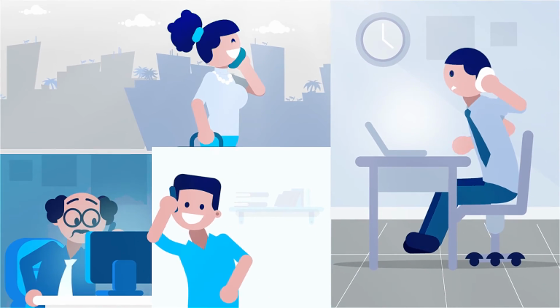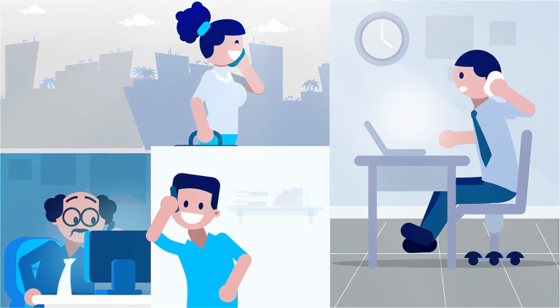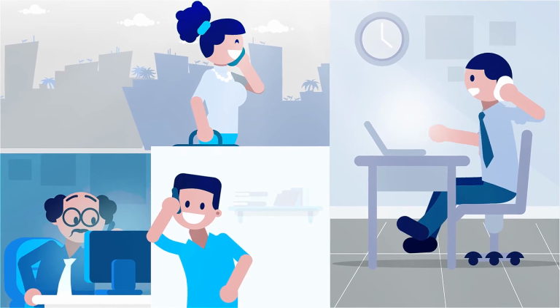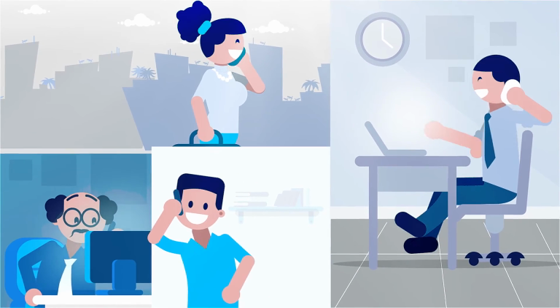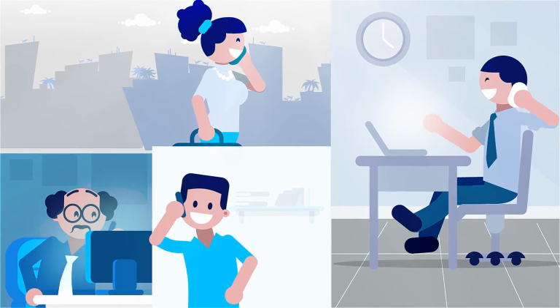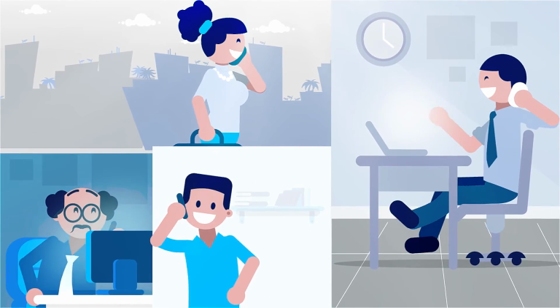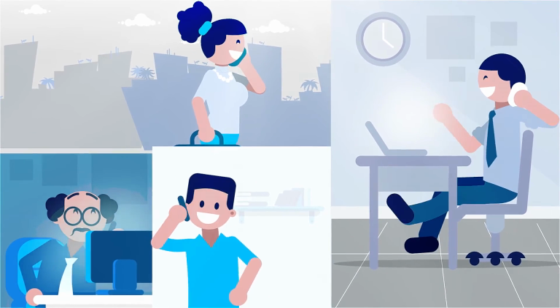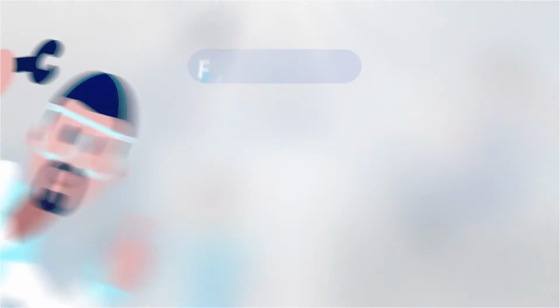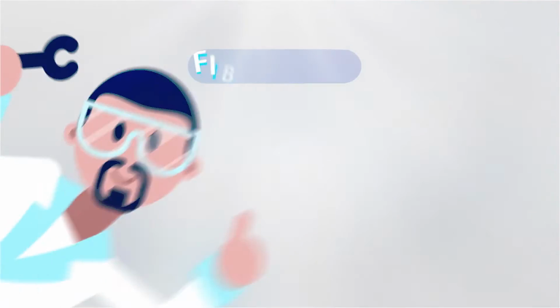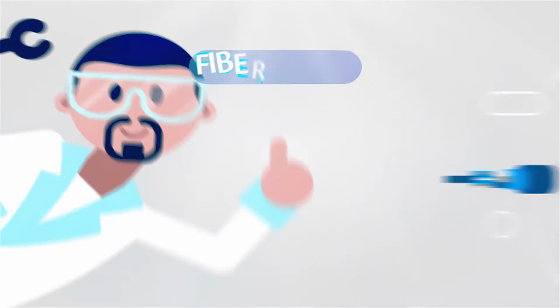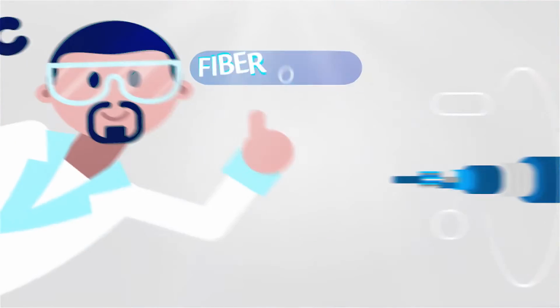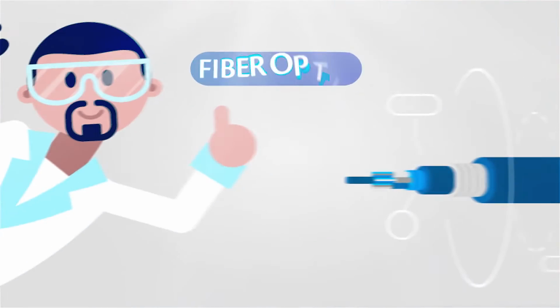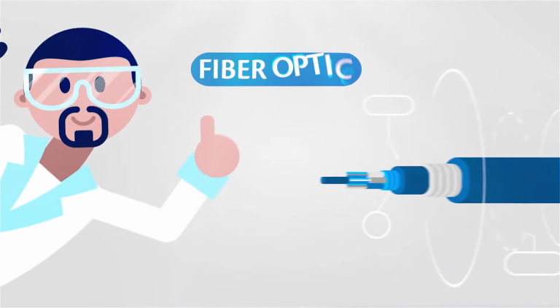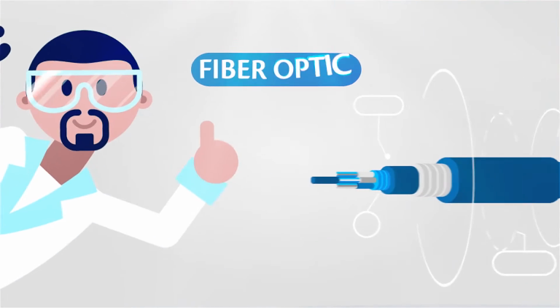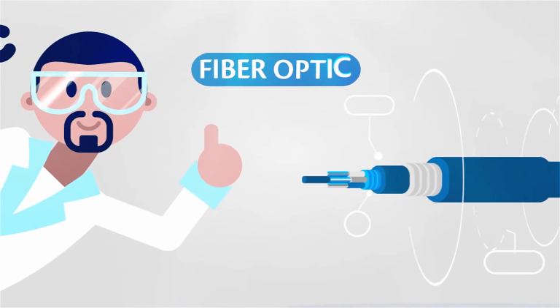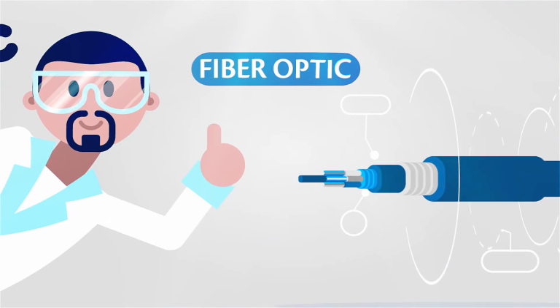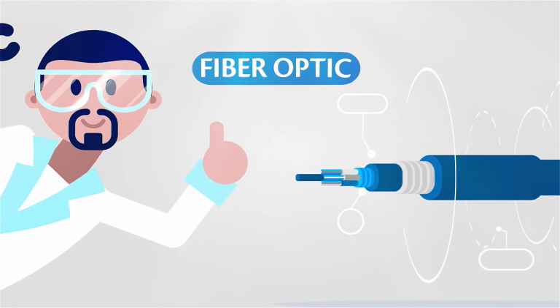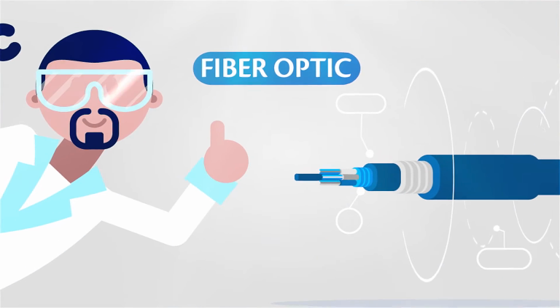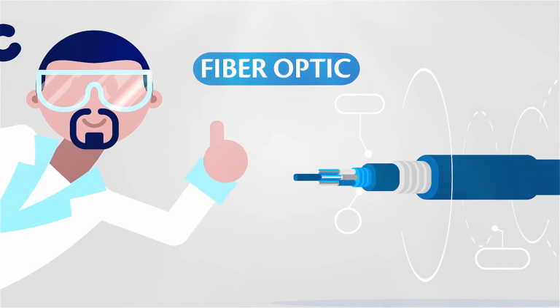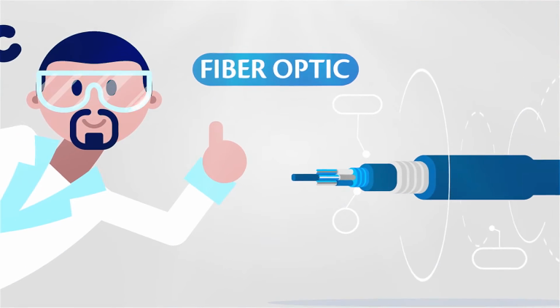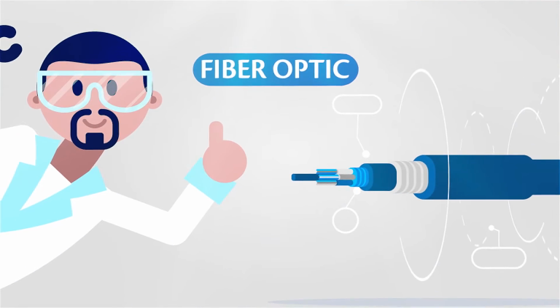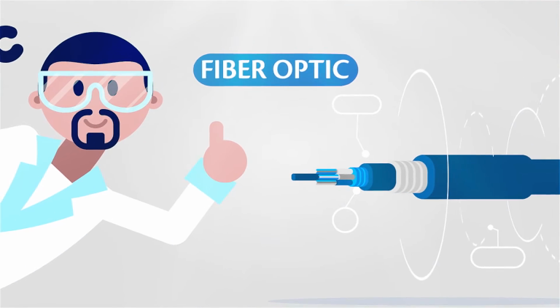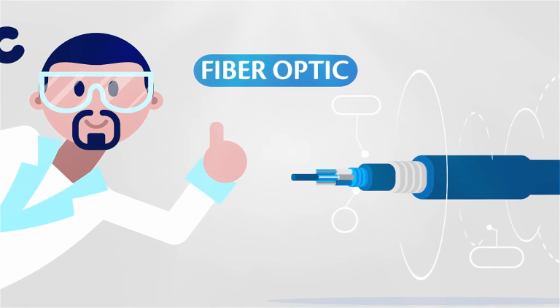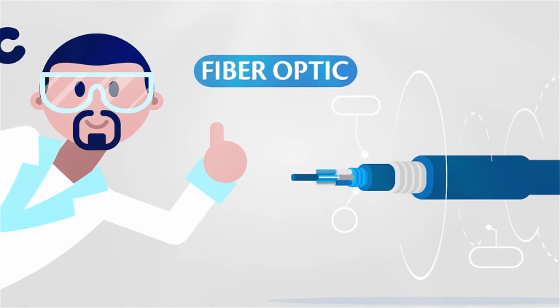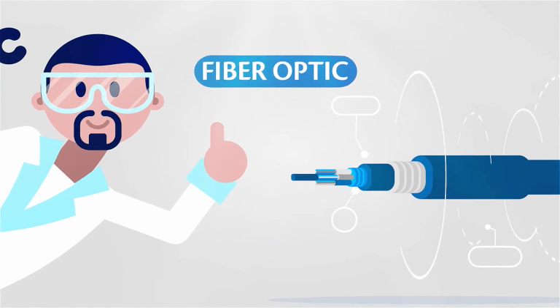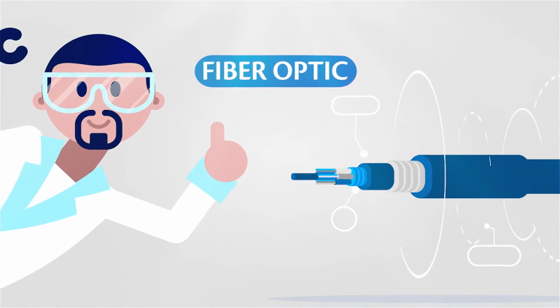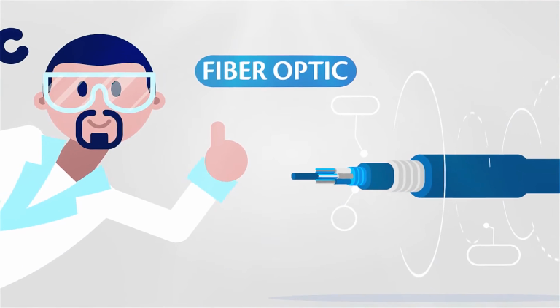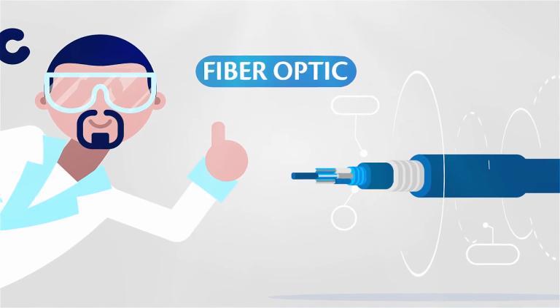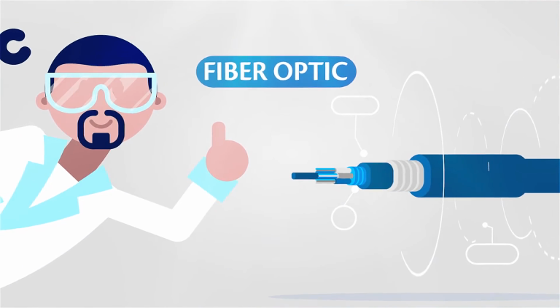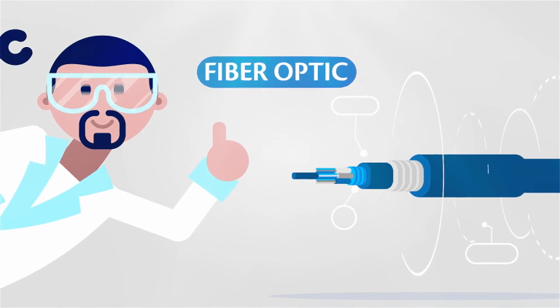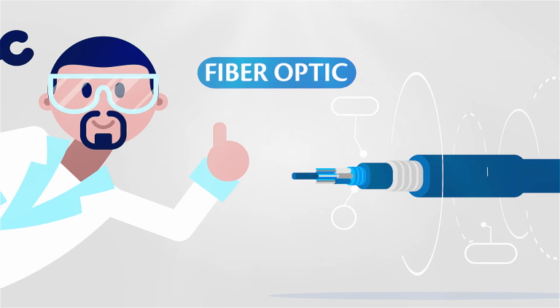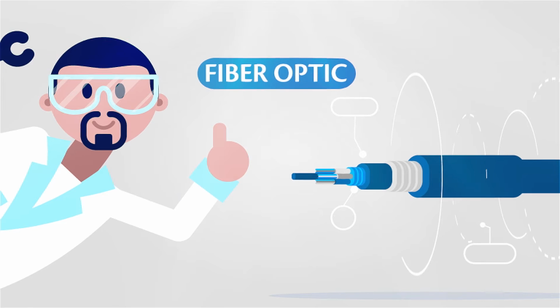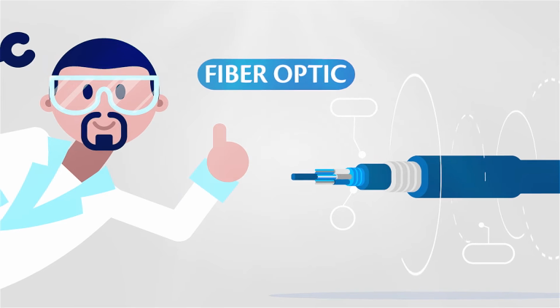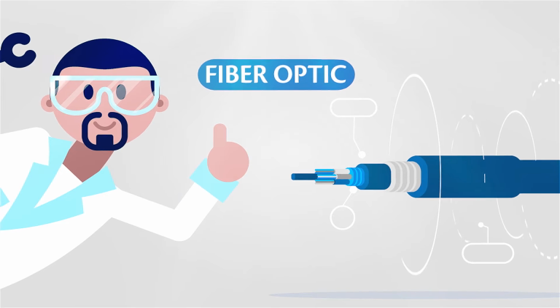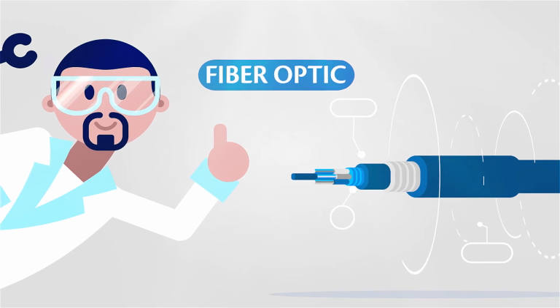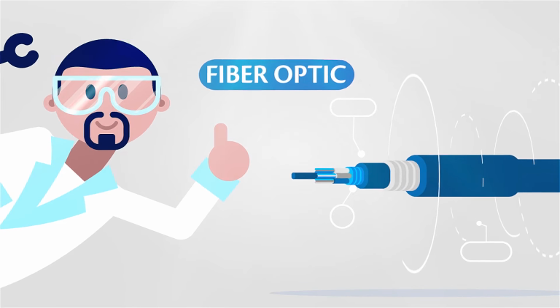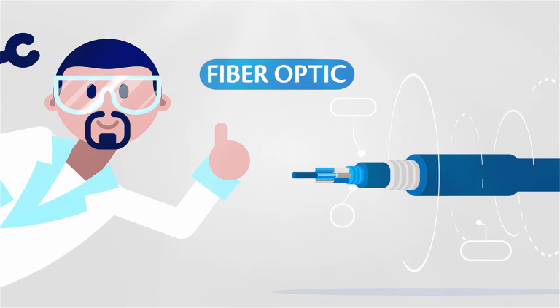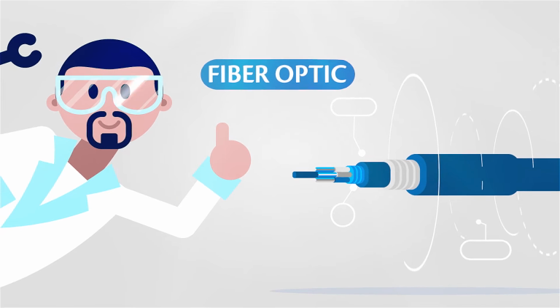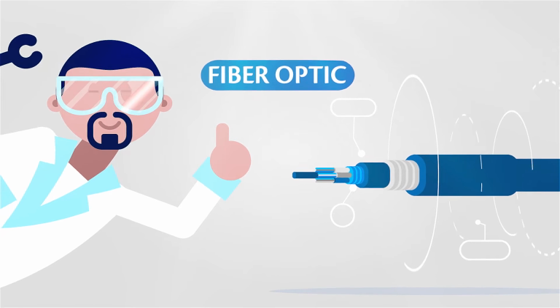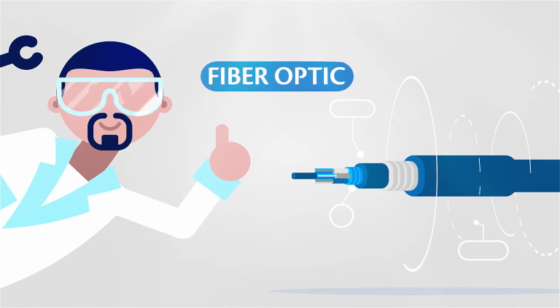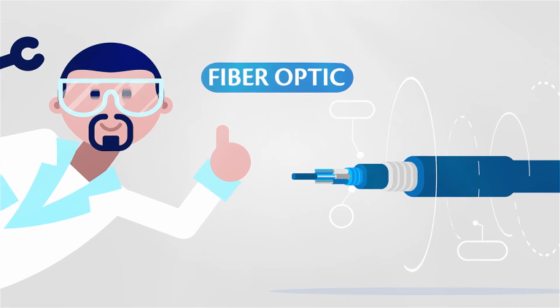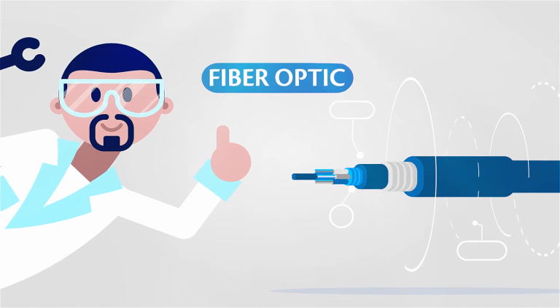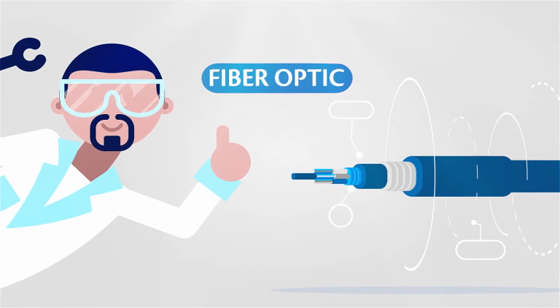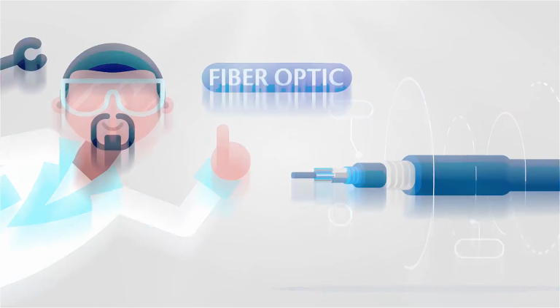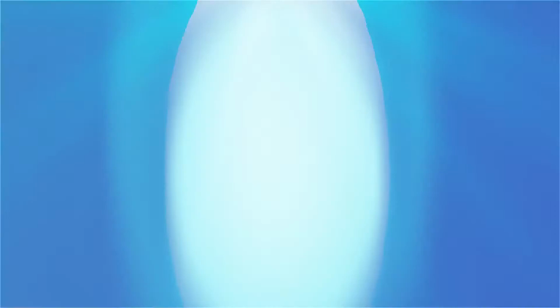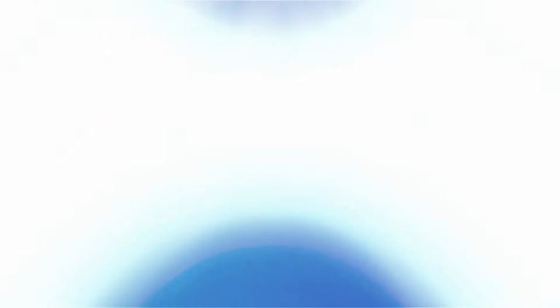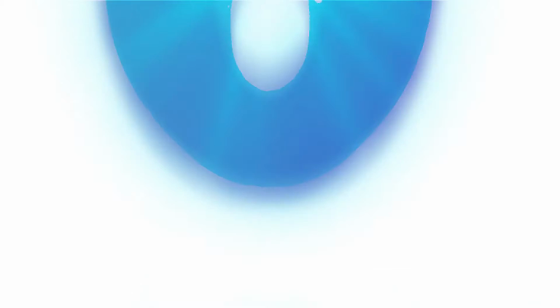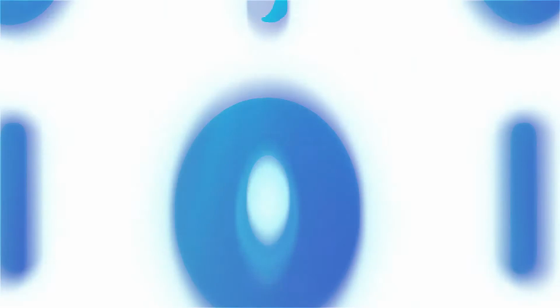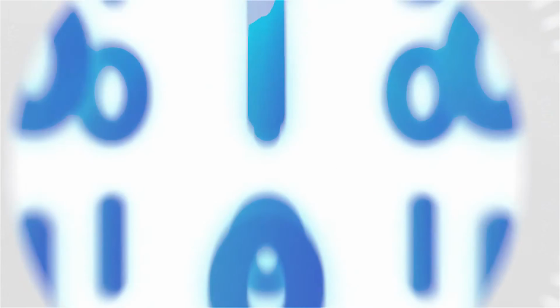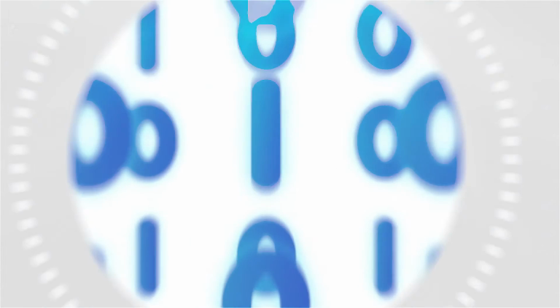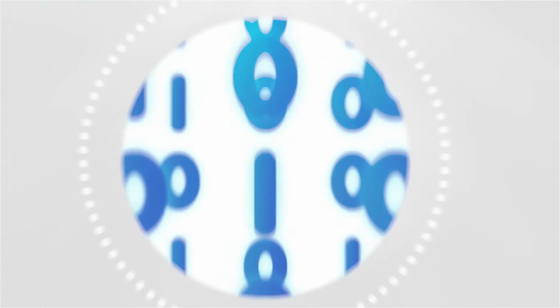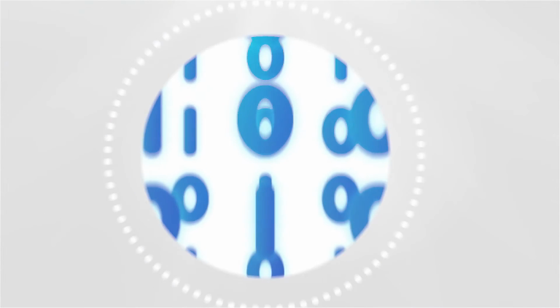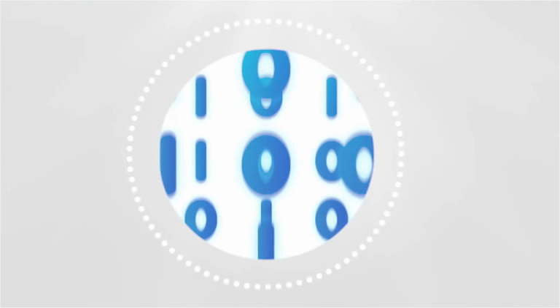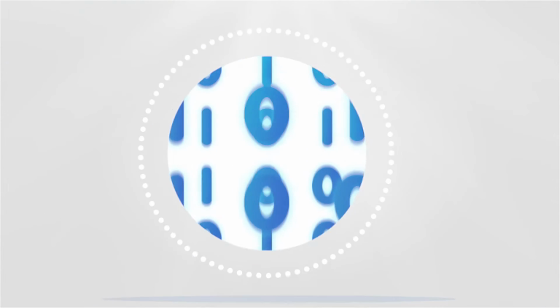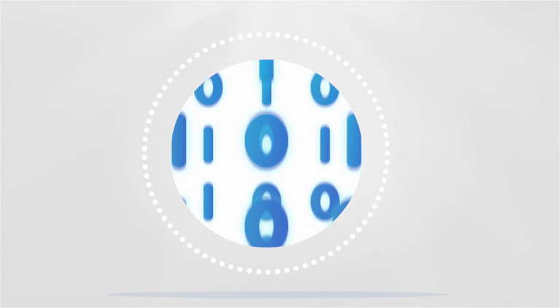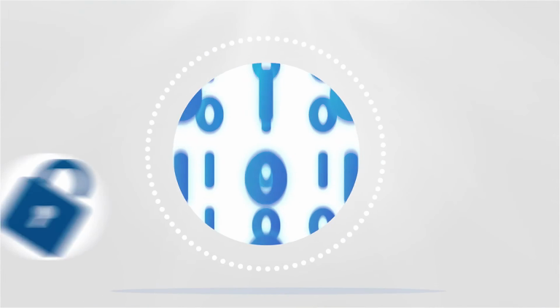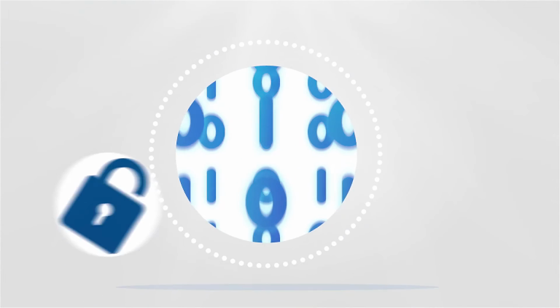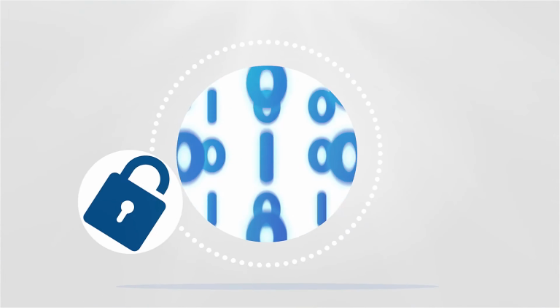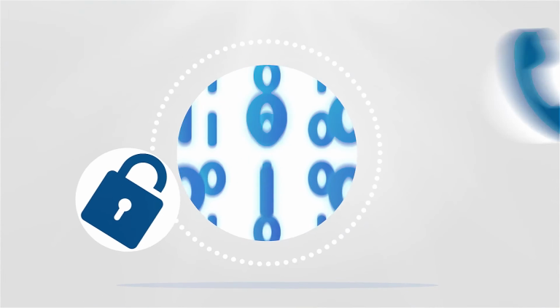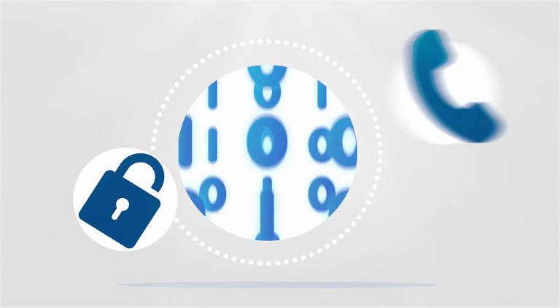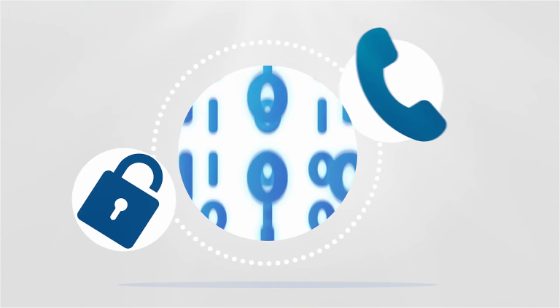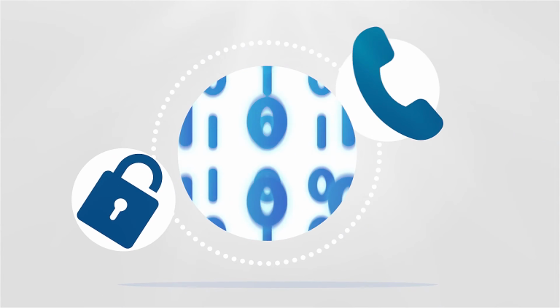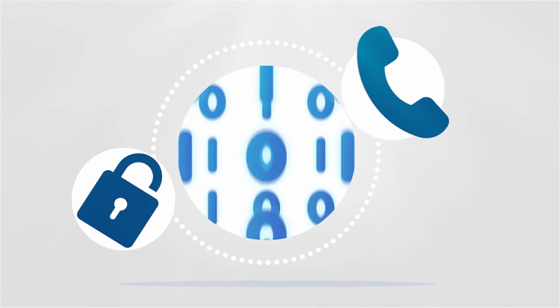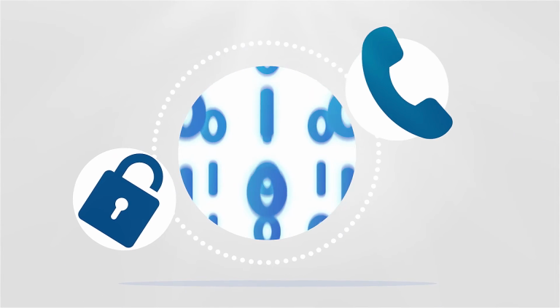At Tigo, we employ advanced fiber optic technology to ensure clarity in communication with a securely encrypted signal.